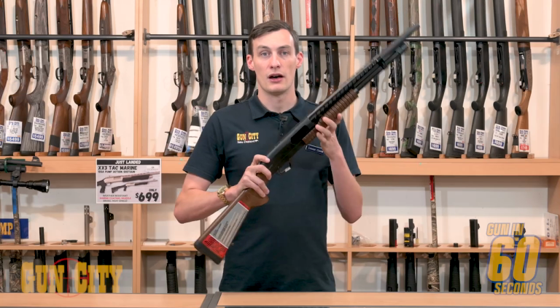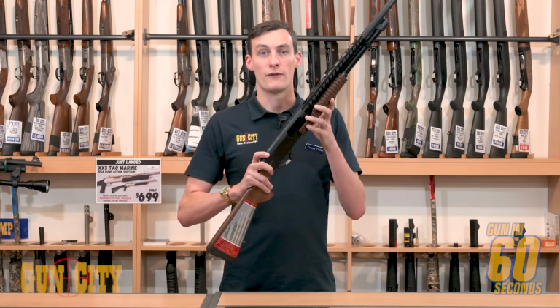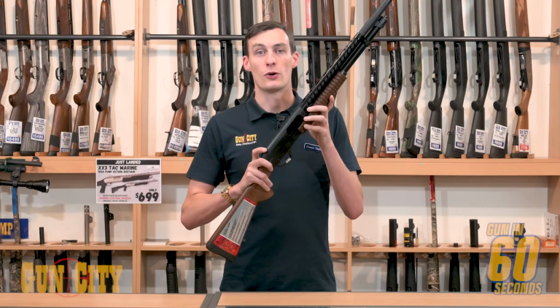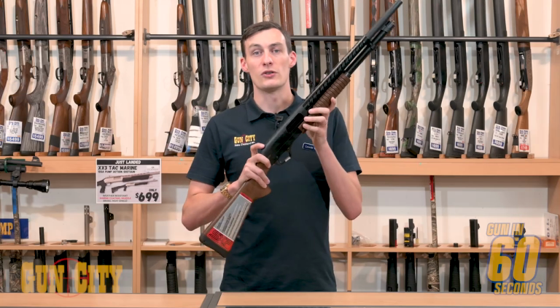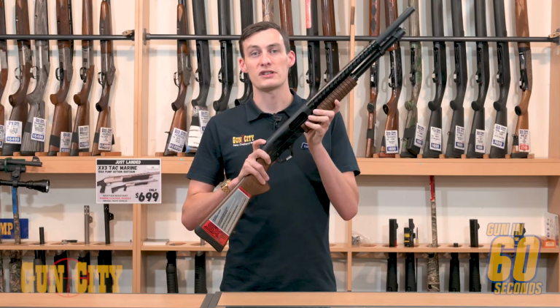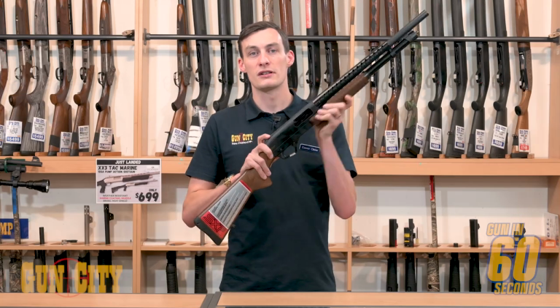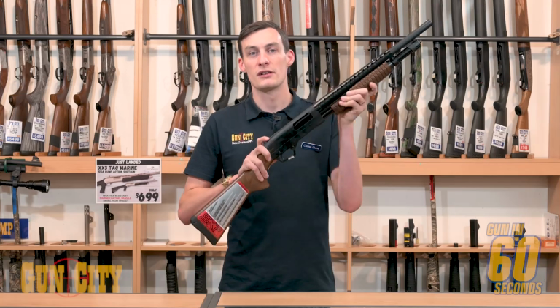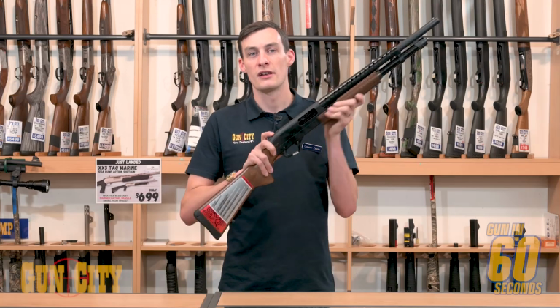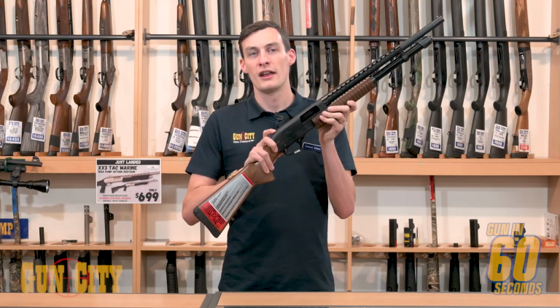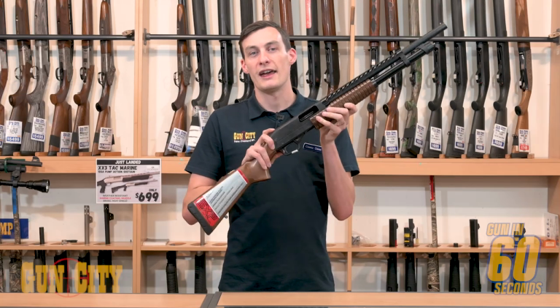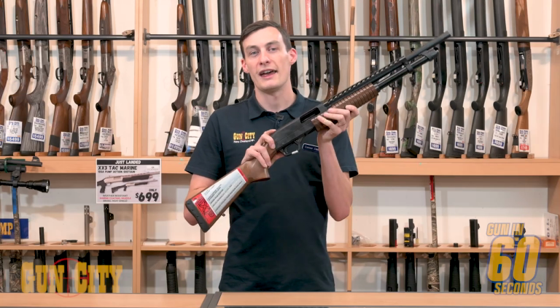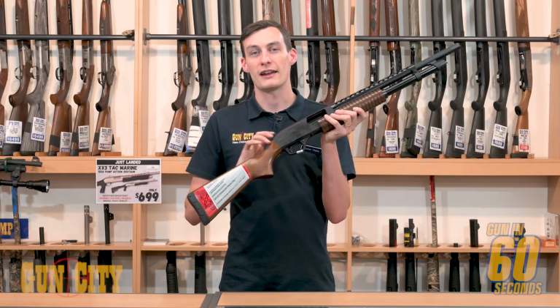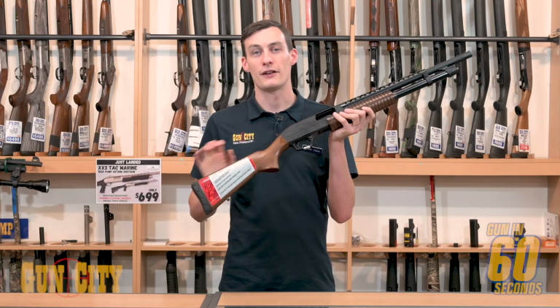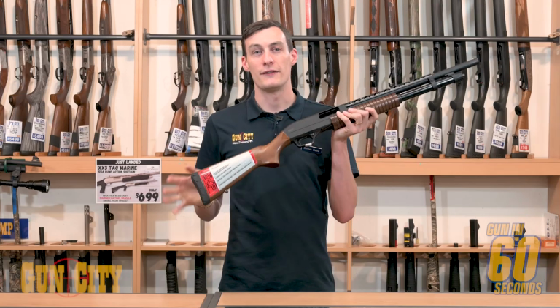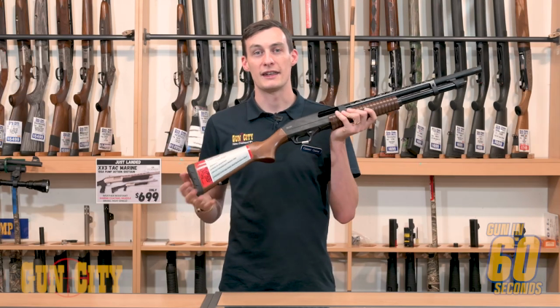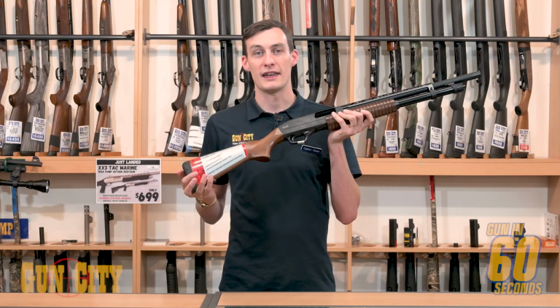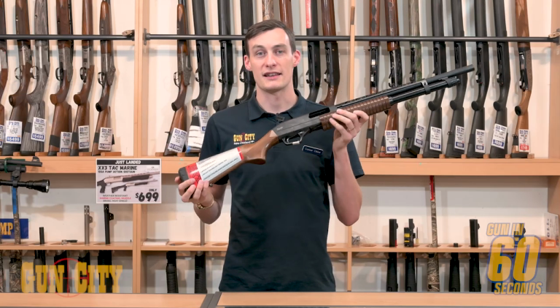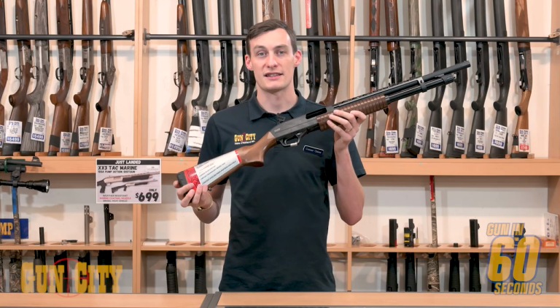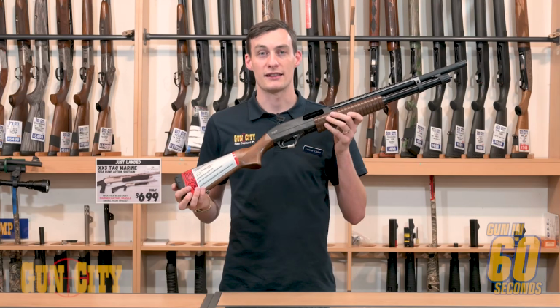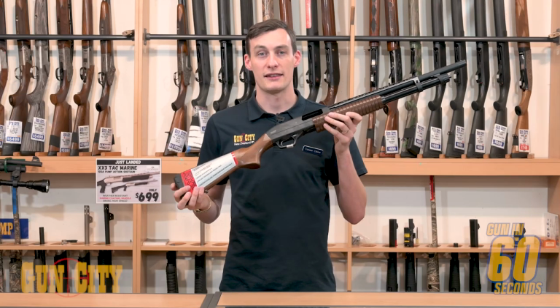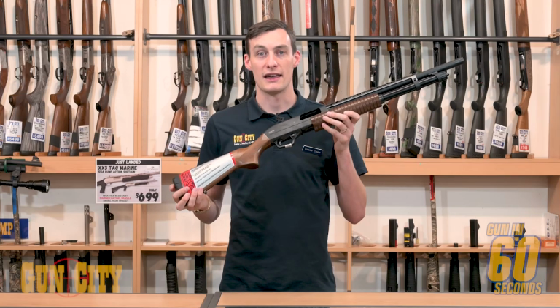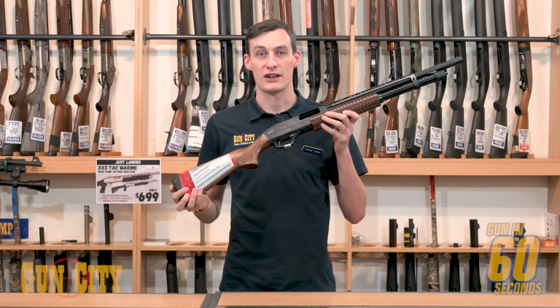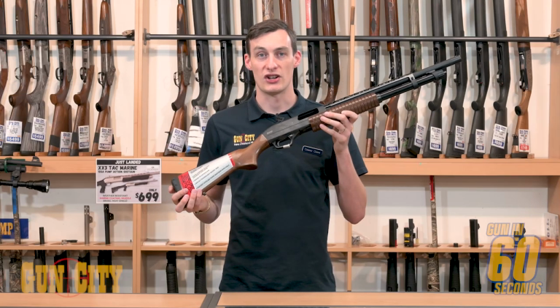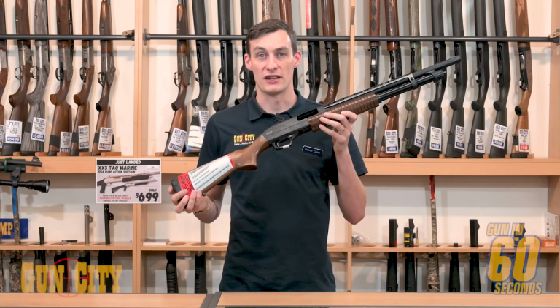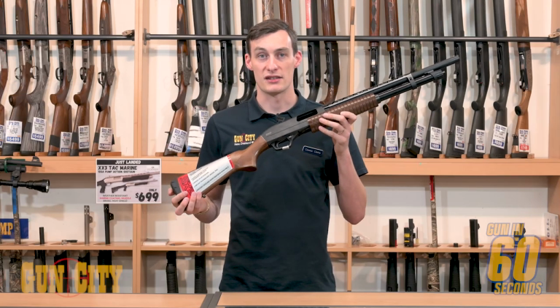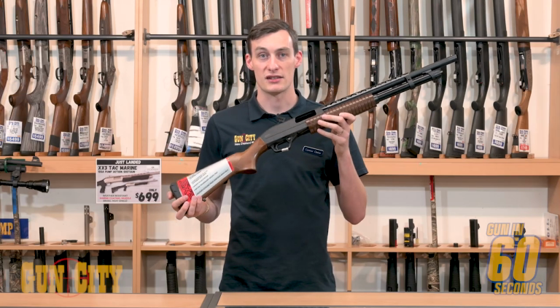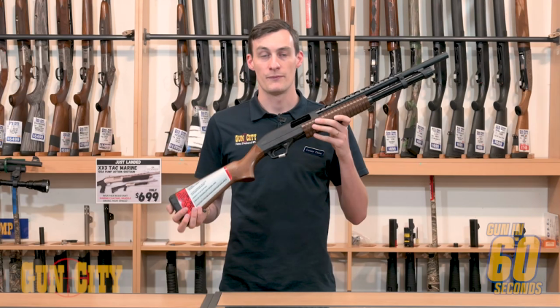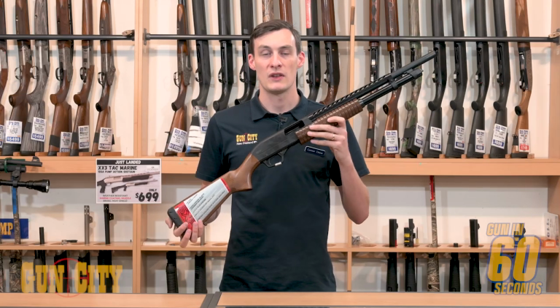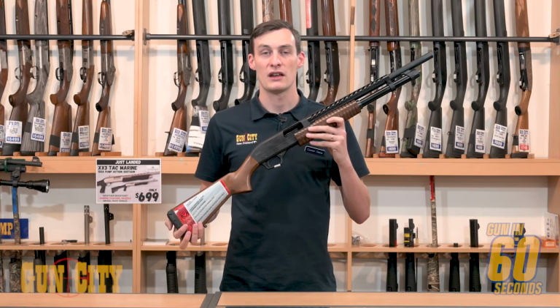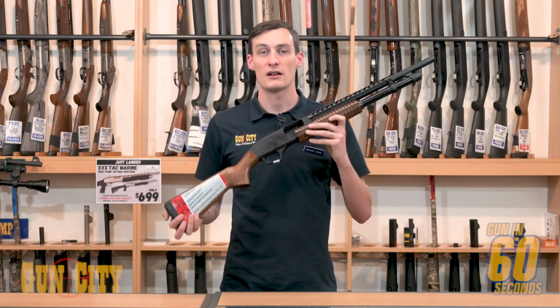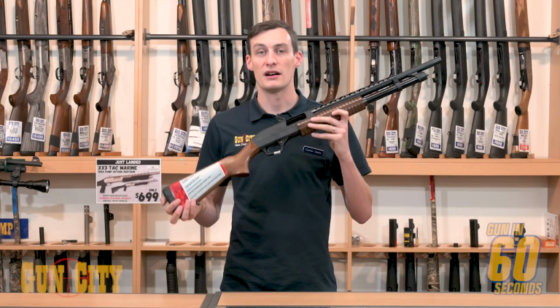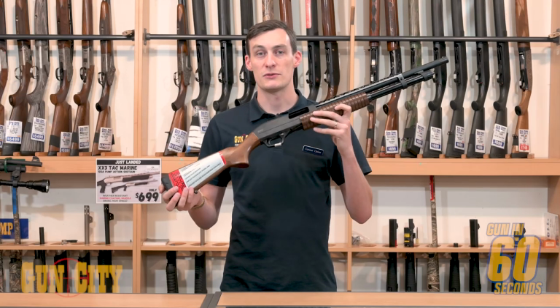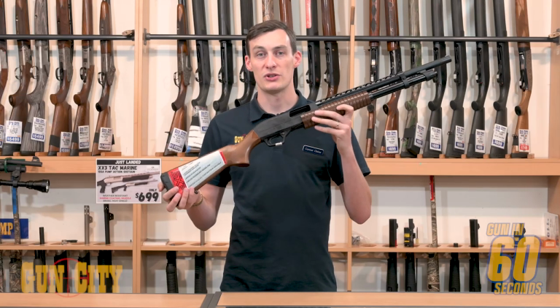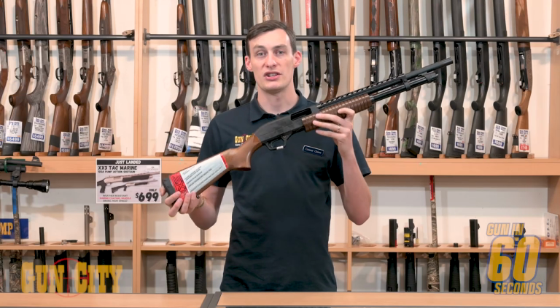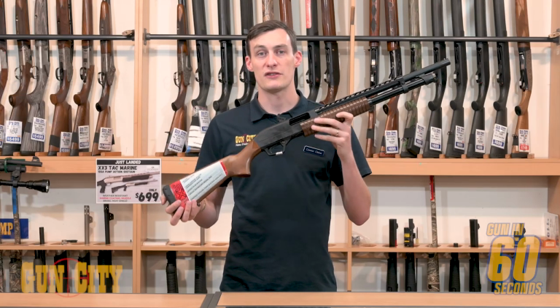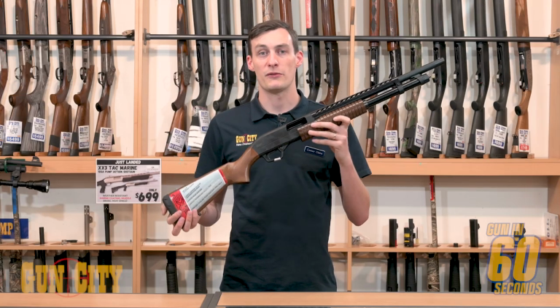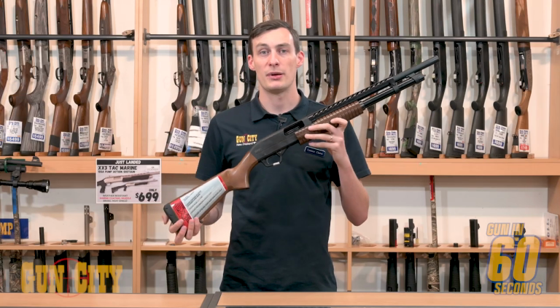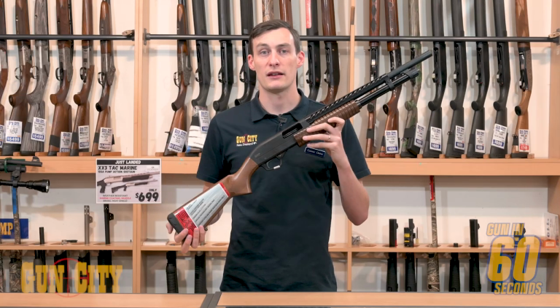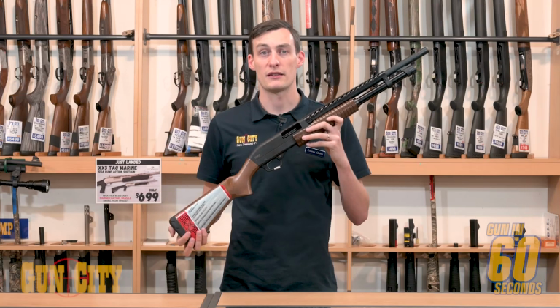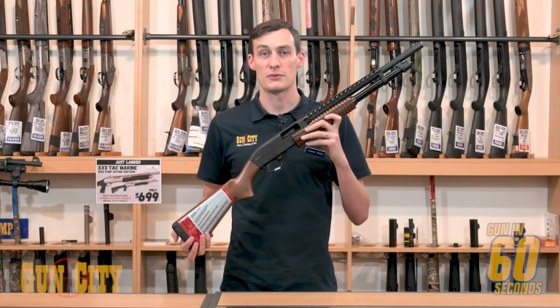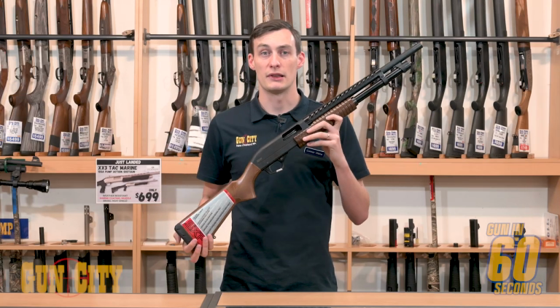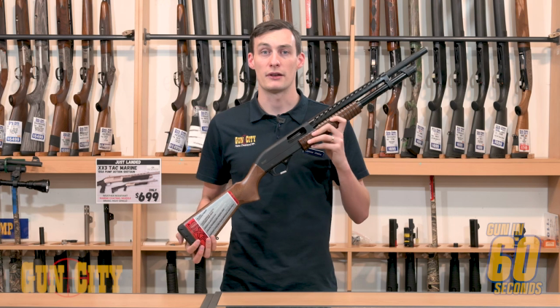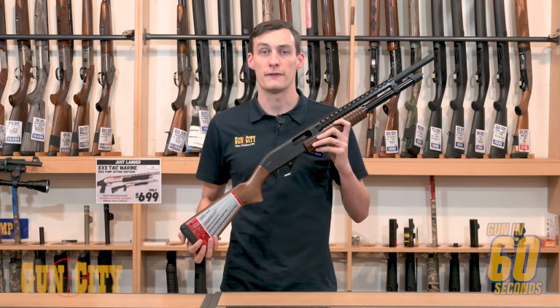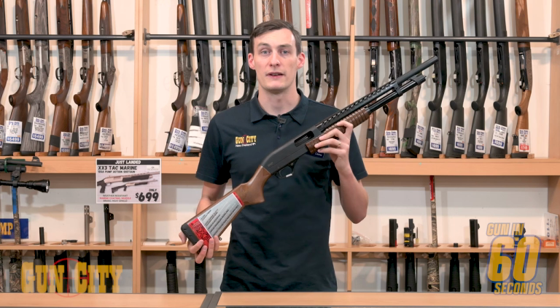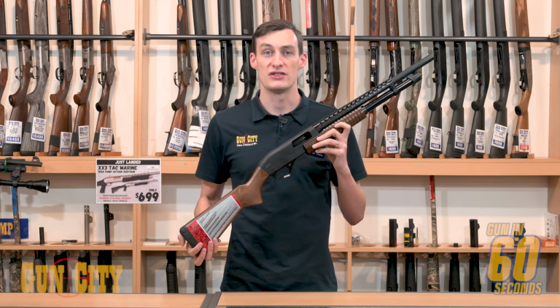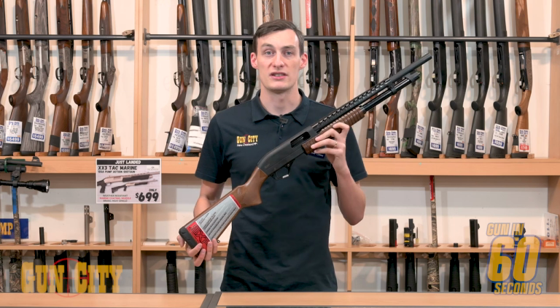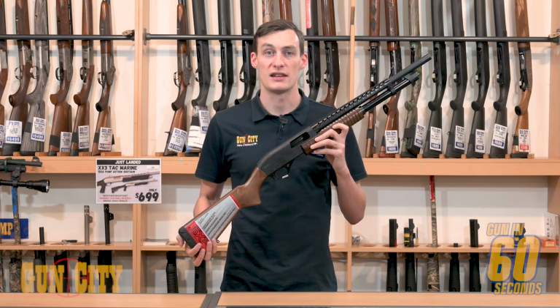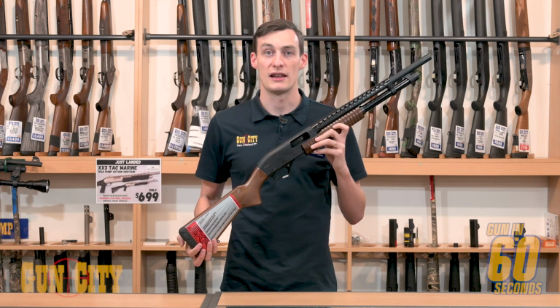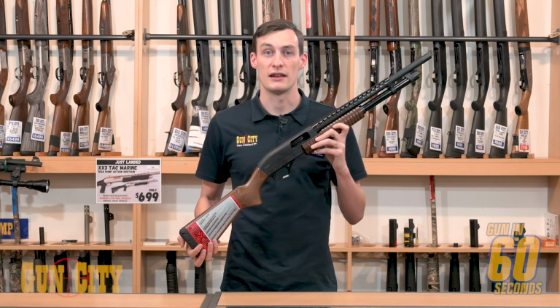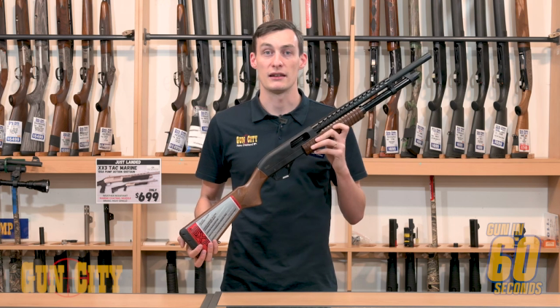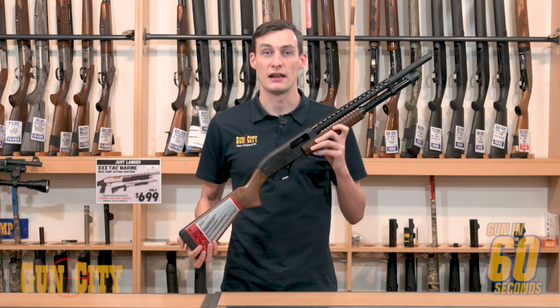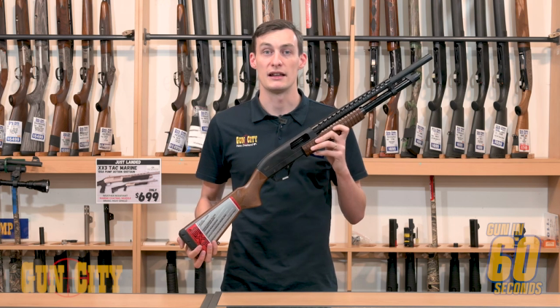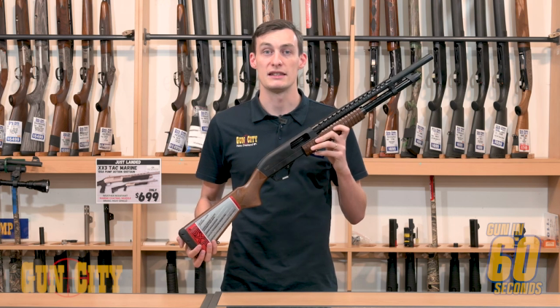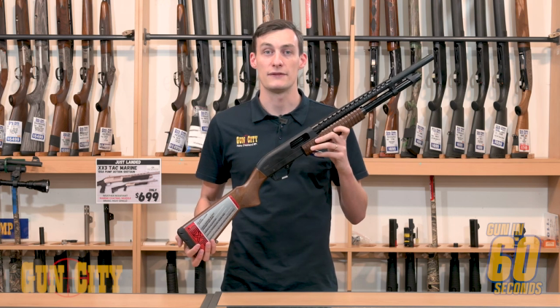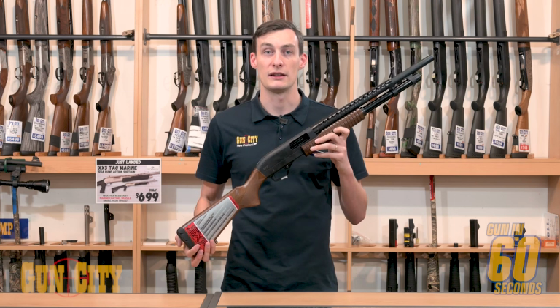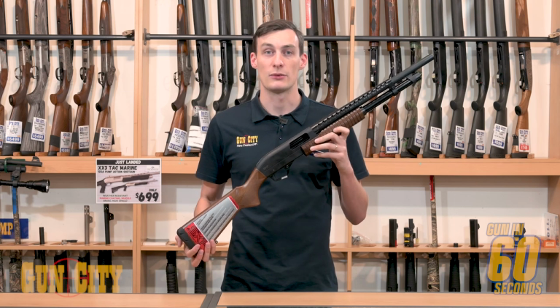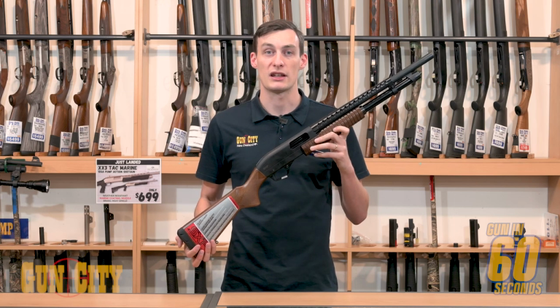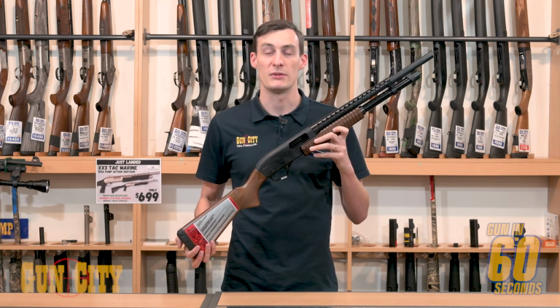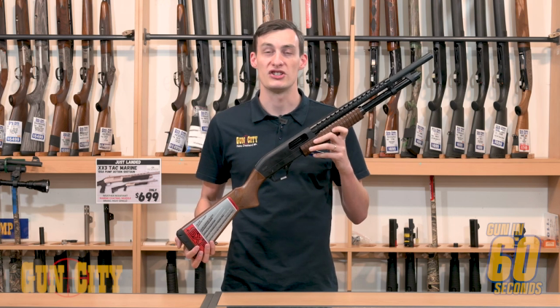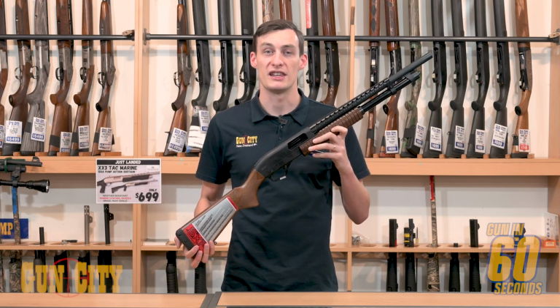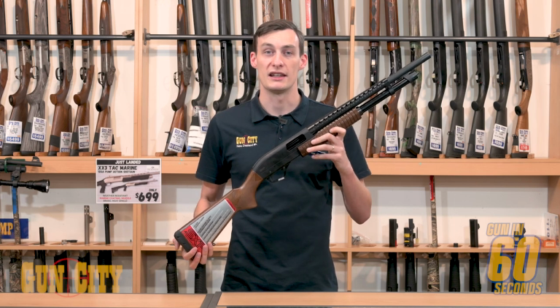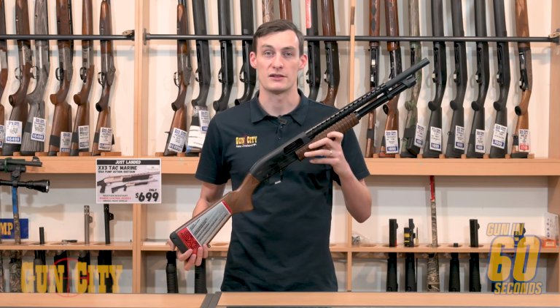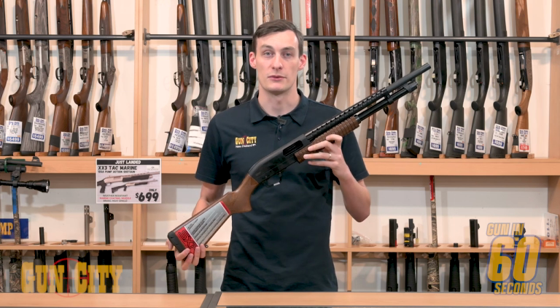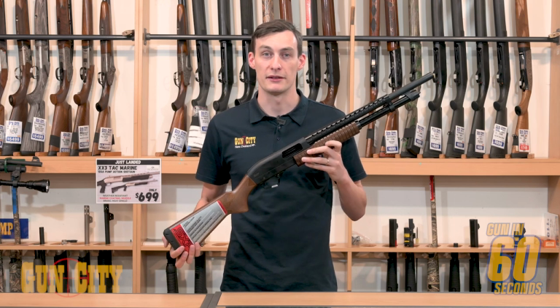Of course, how can I forget how slick the action is? Guys, they've really packed this with a lot of features, and I definitely recommend you get into one.